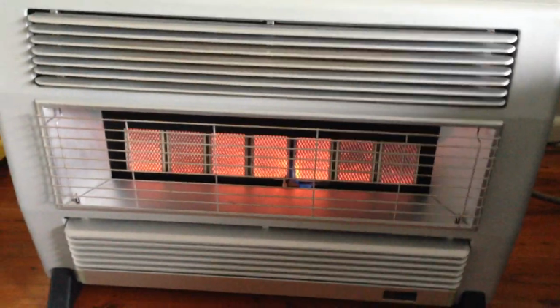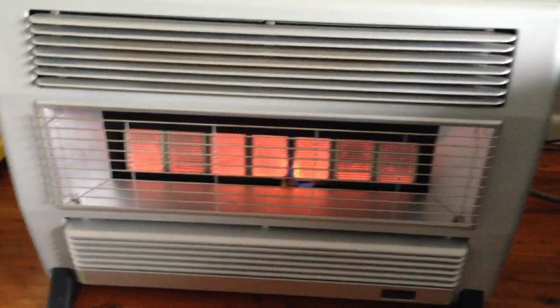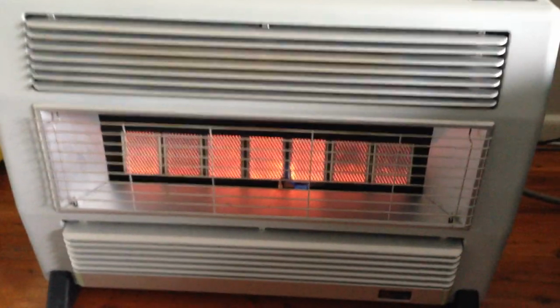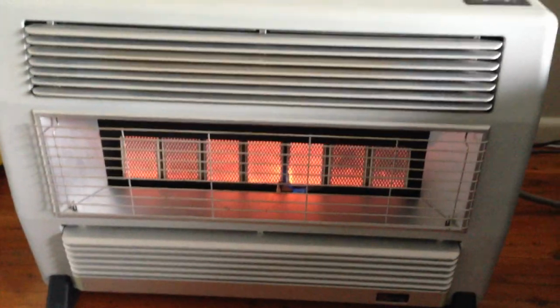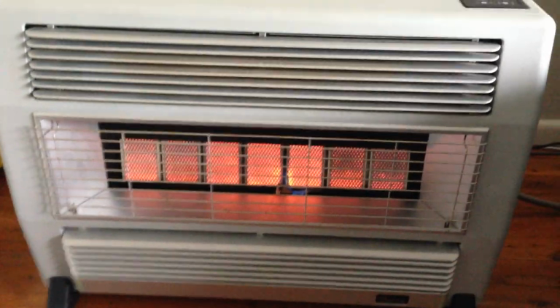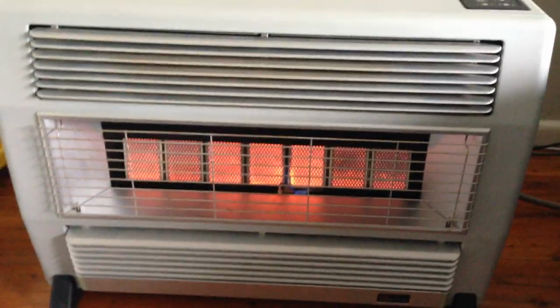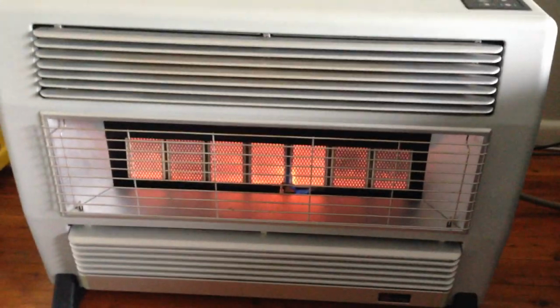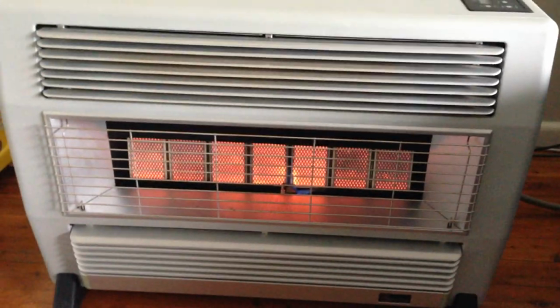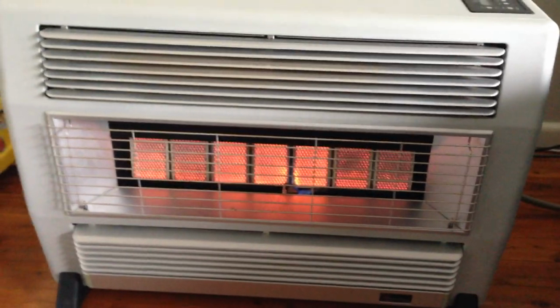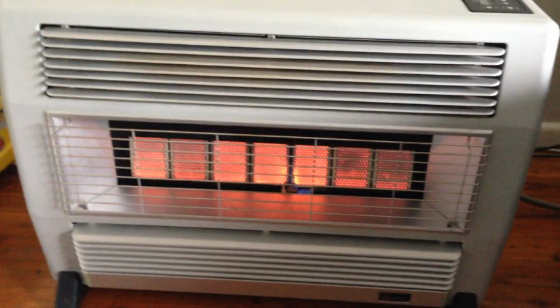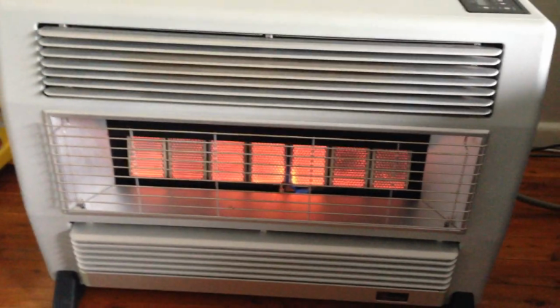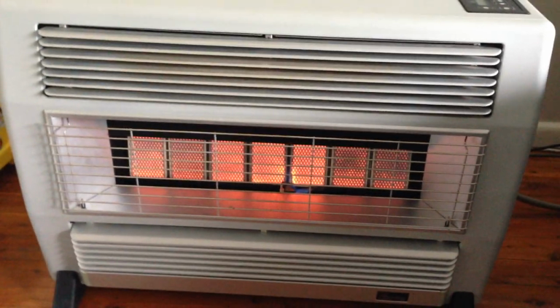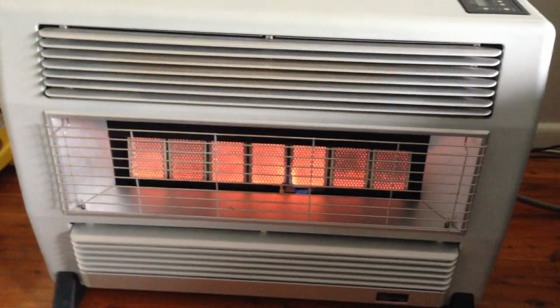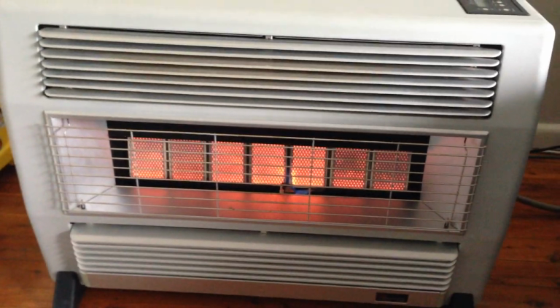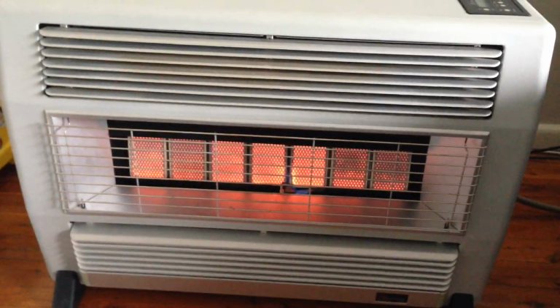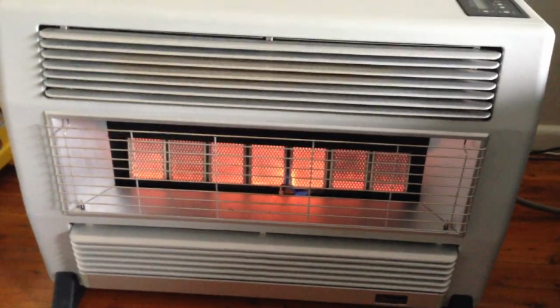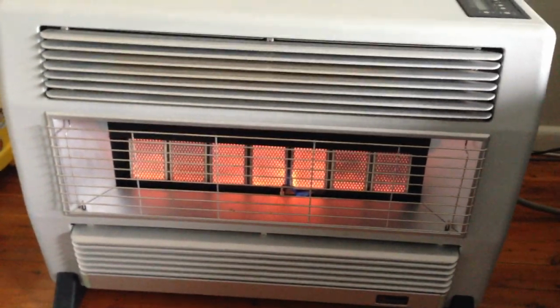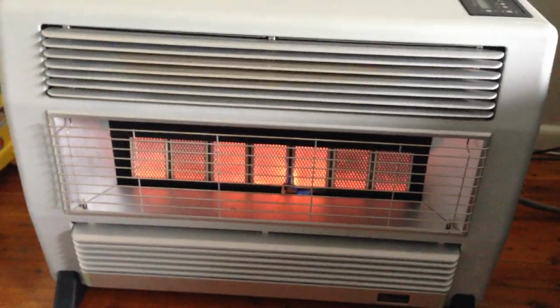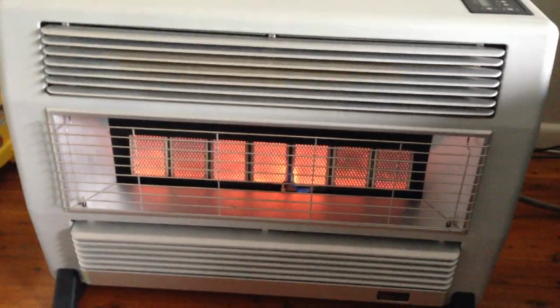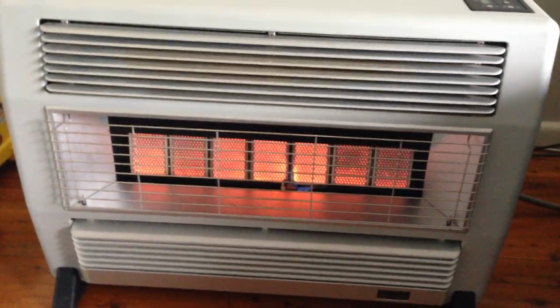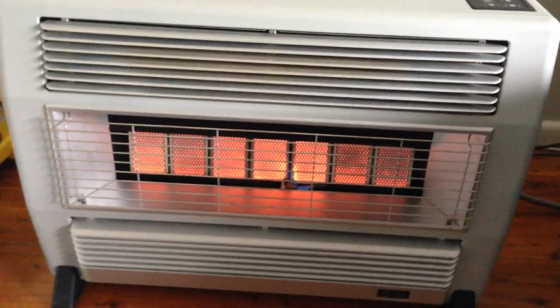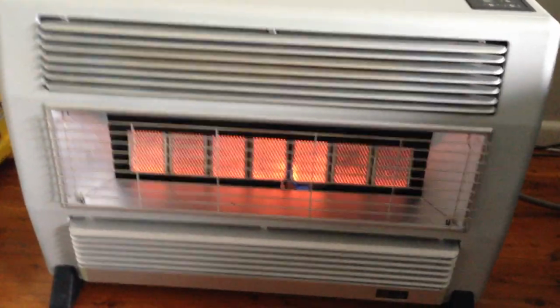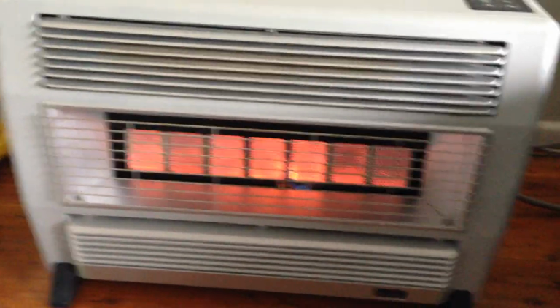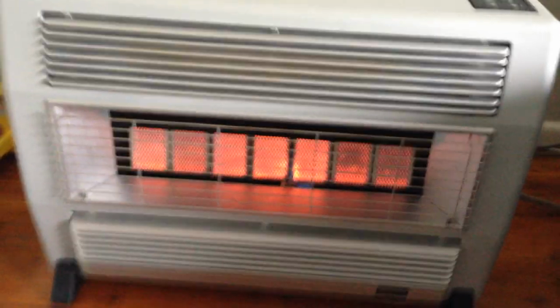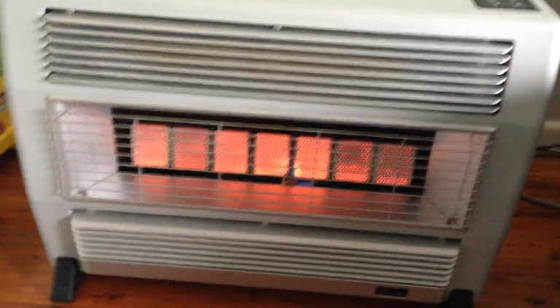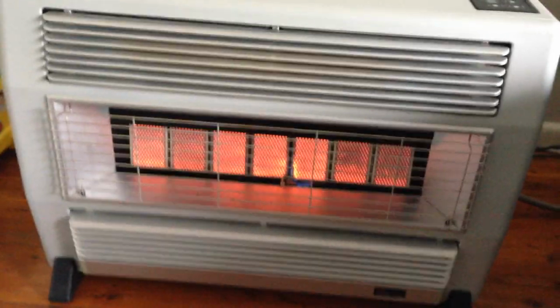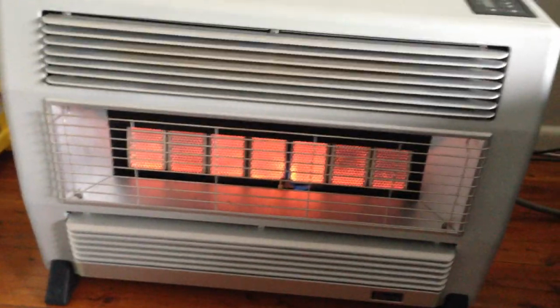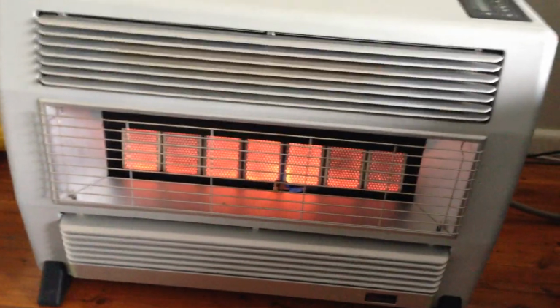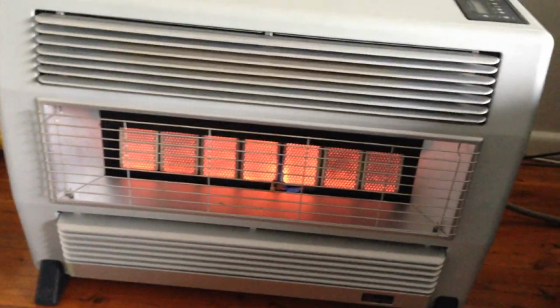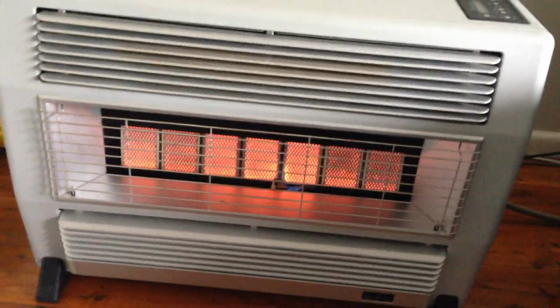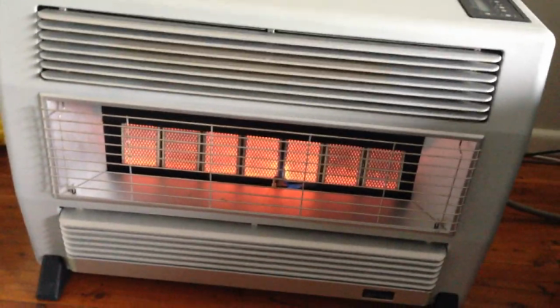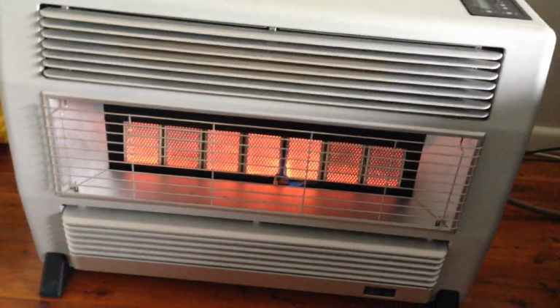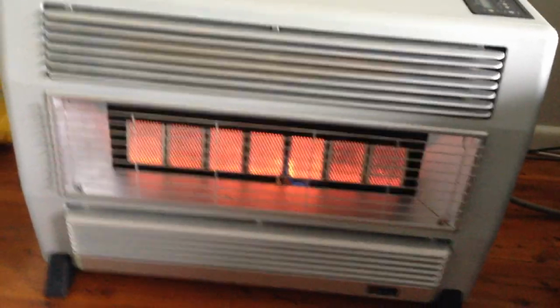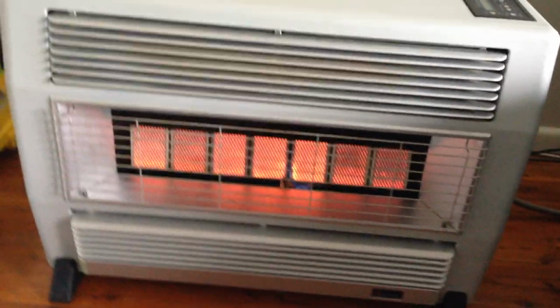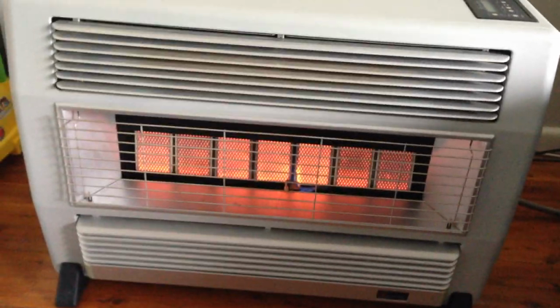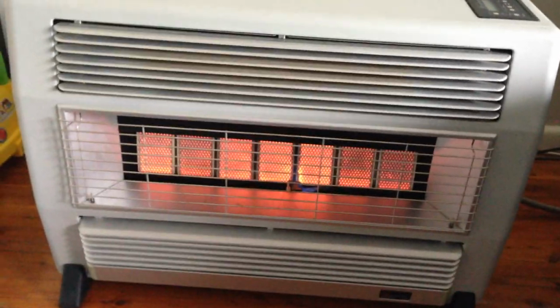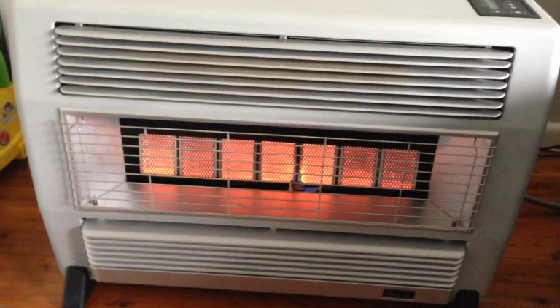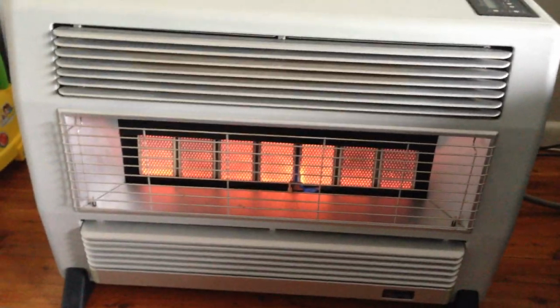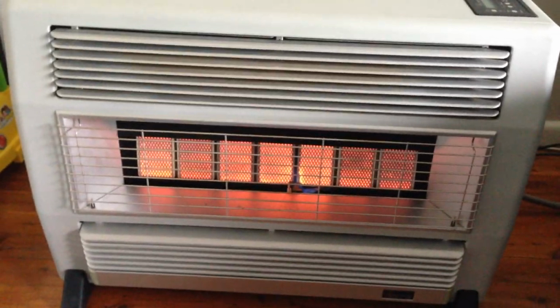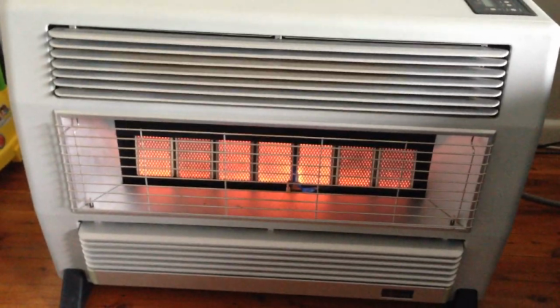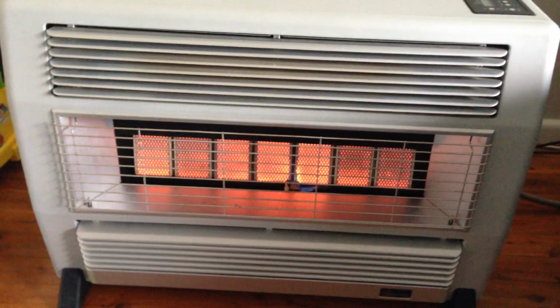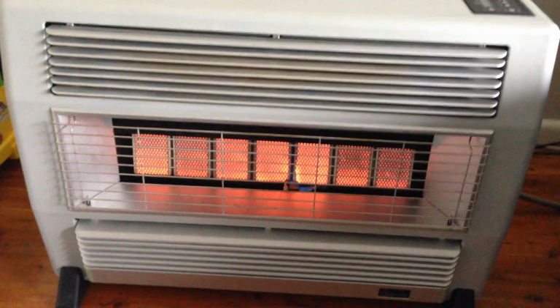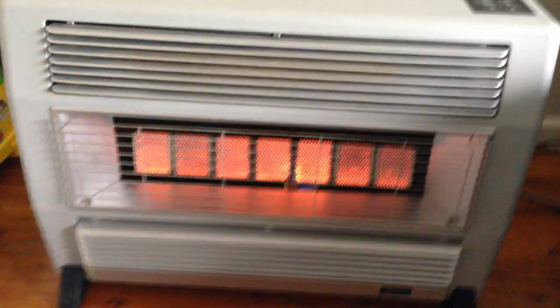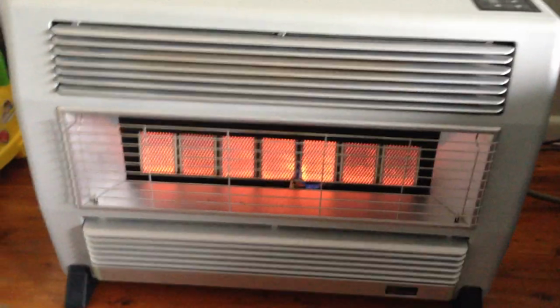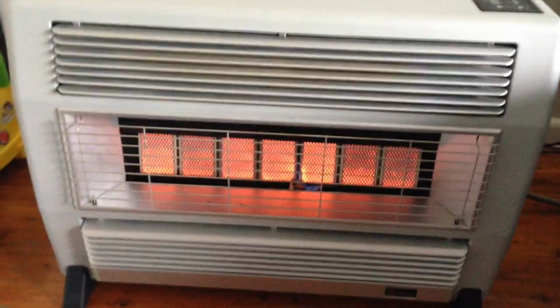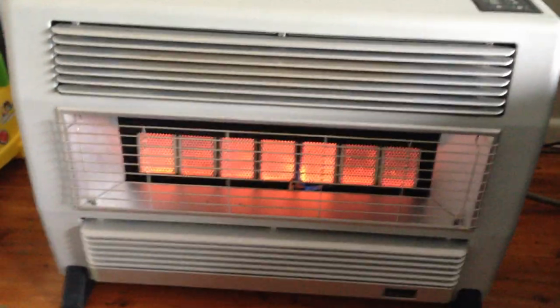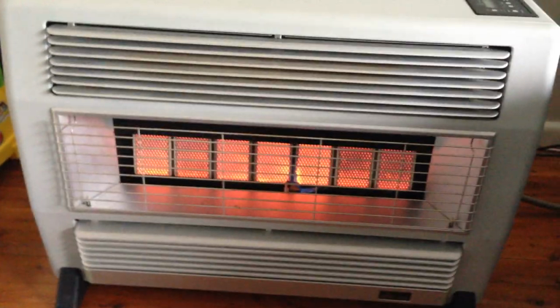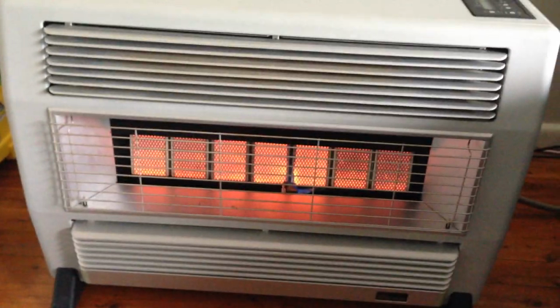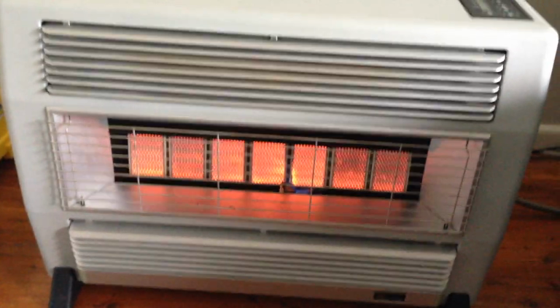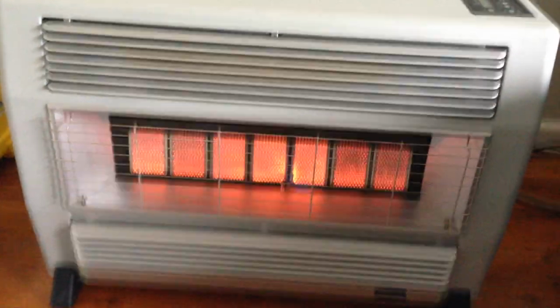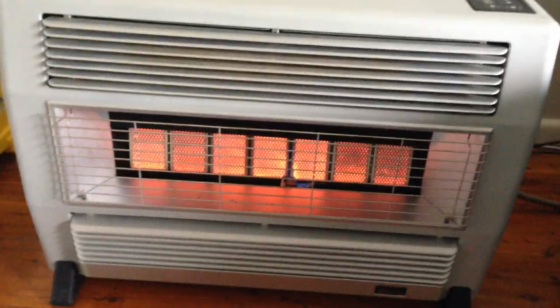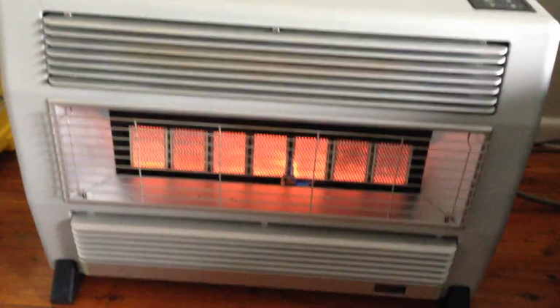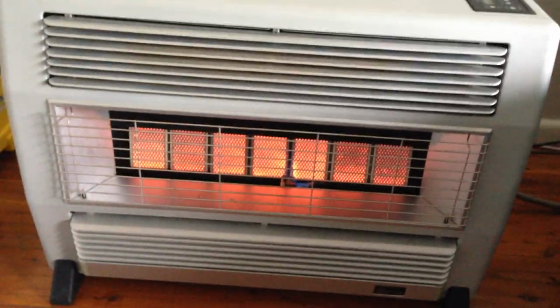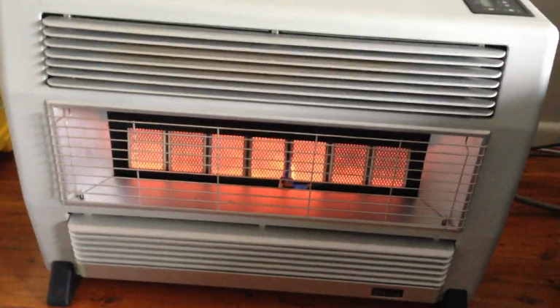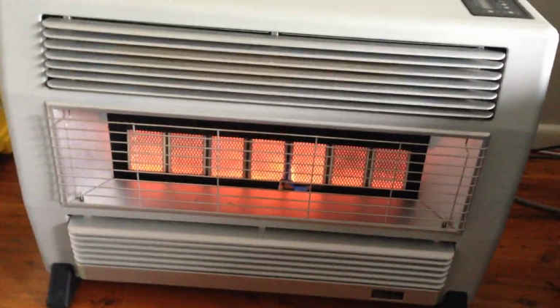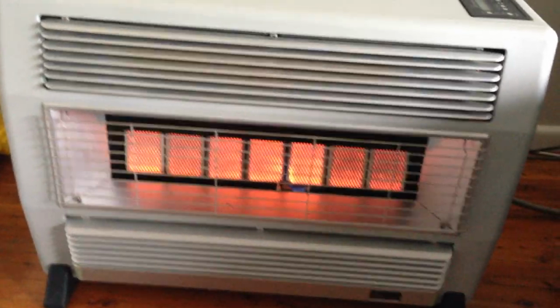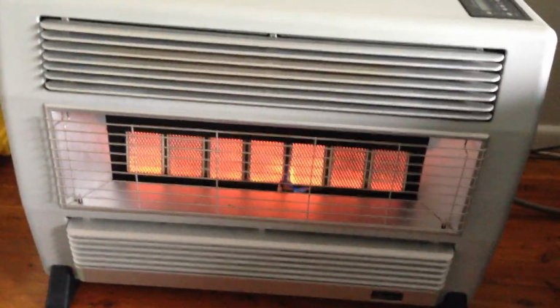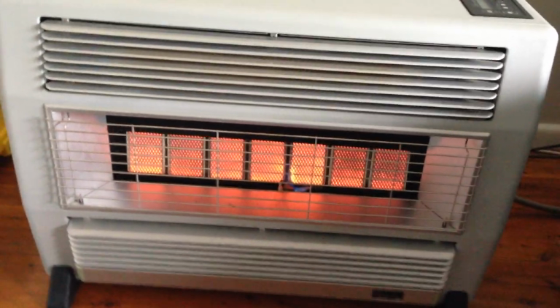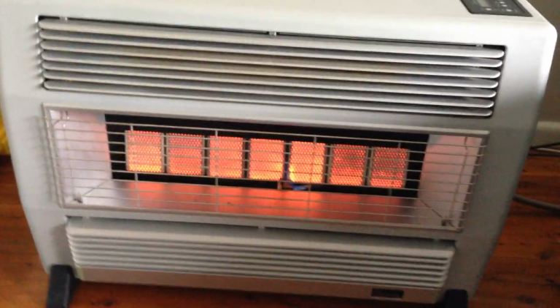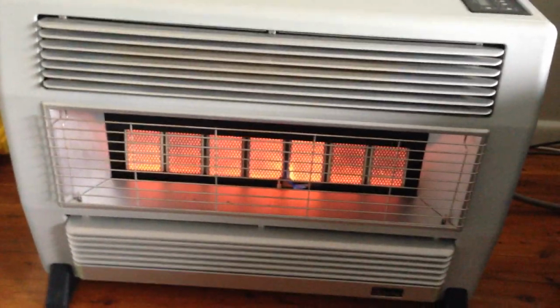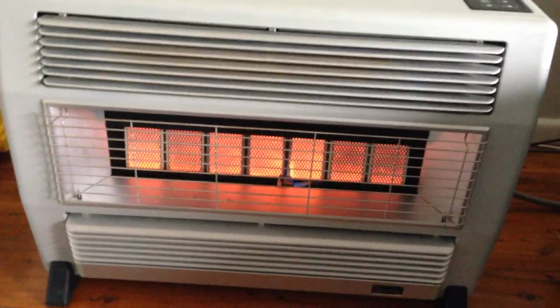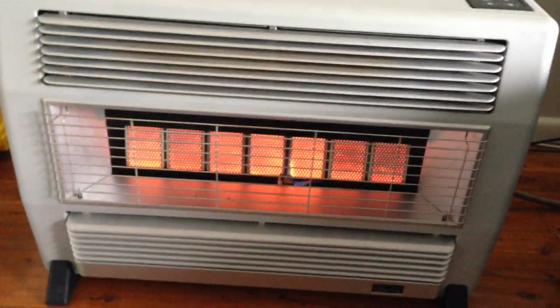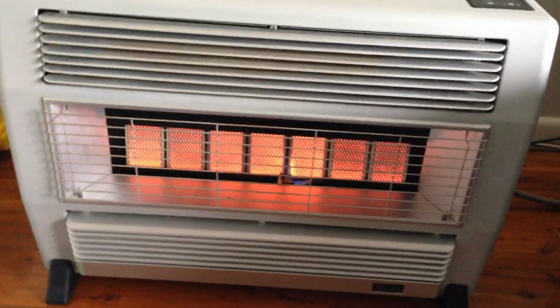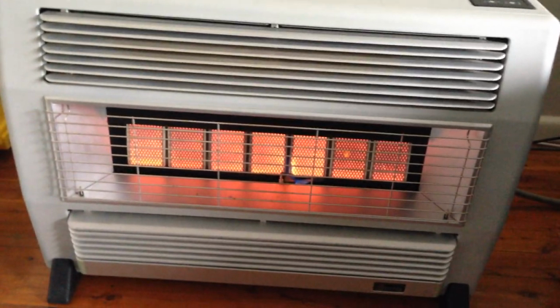Sold as is. It's in perfect working order. 8th of the 4th of 2015.